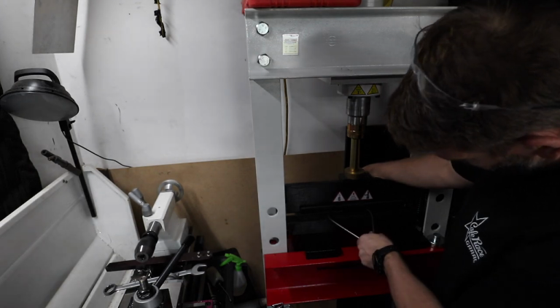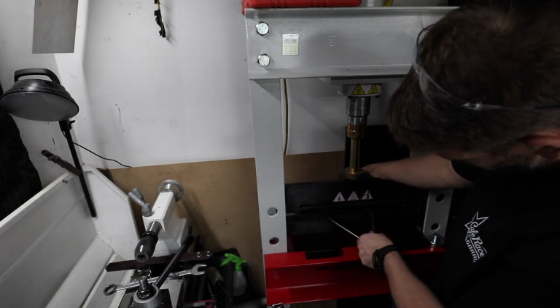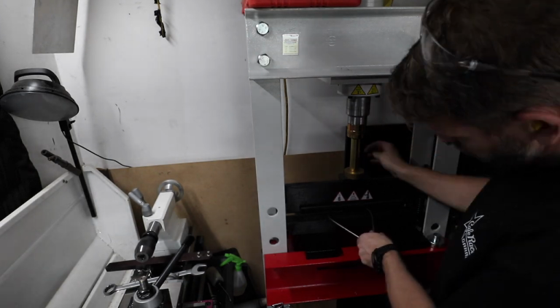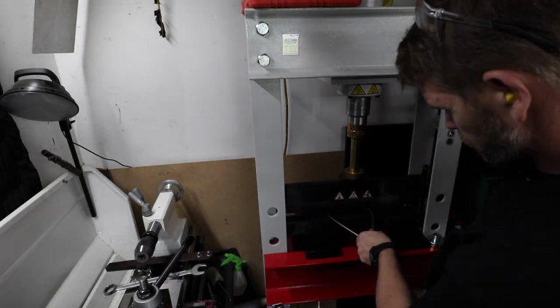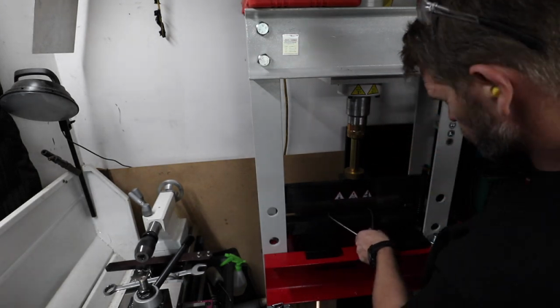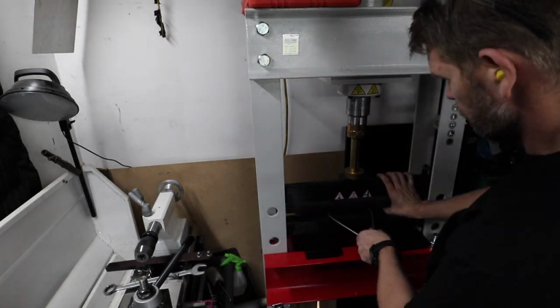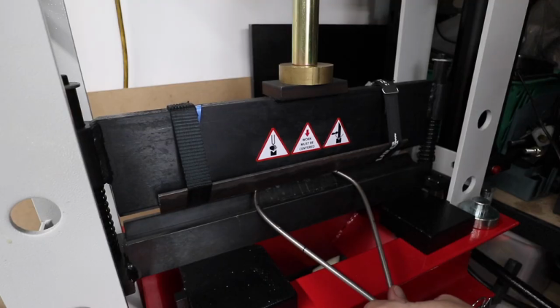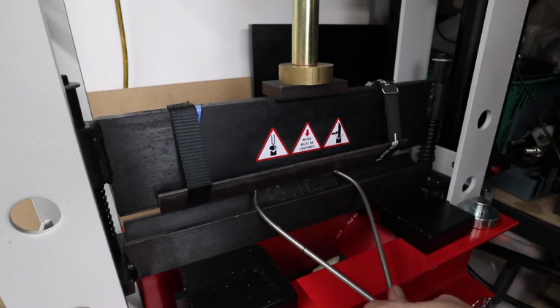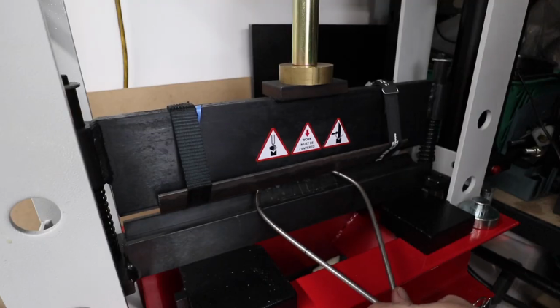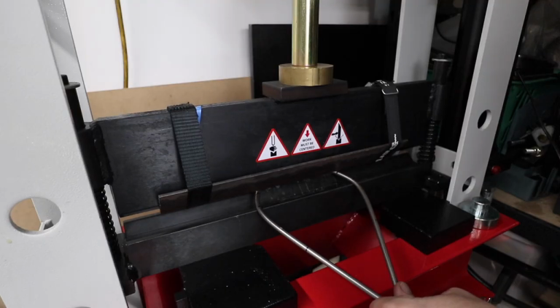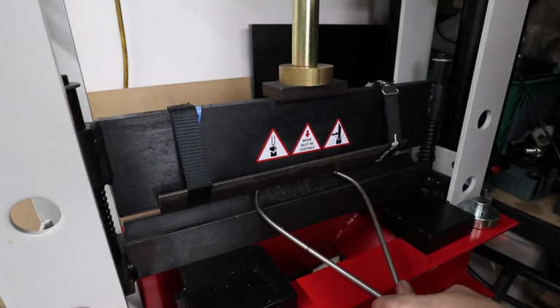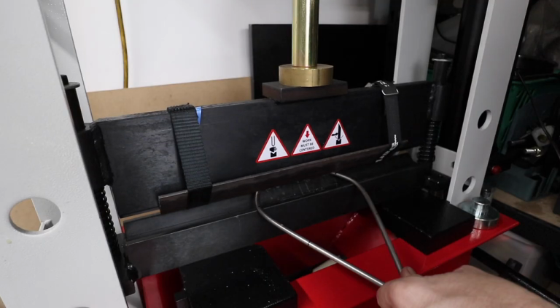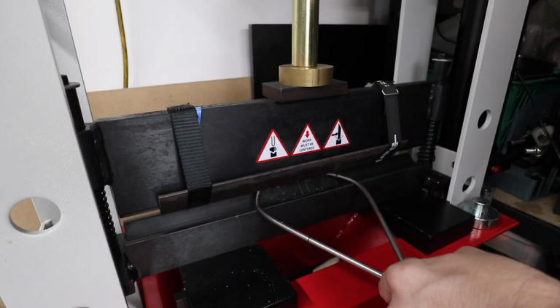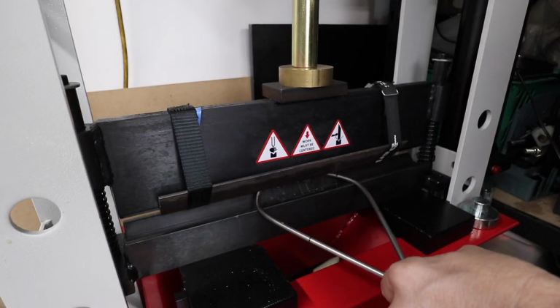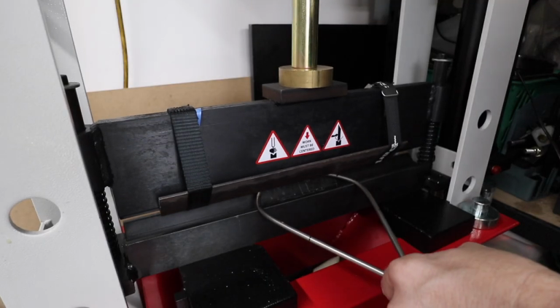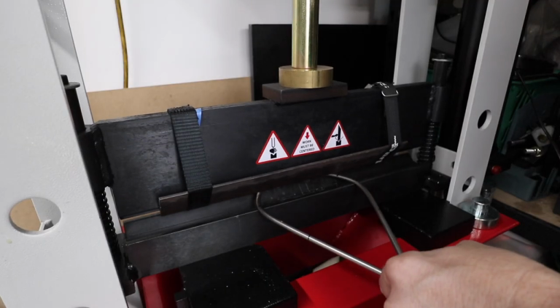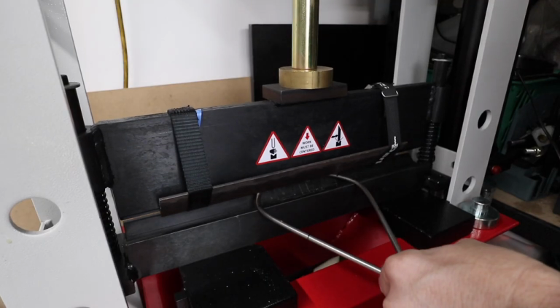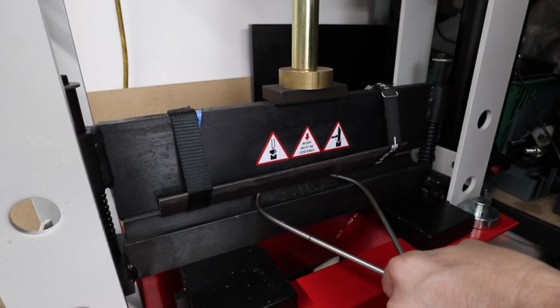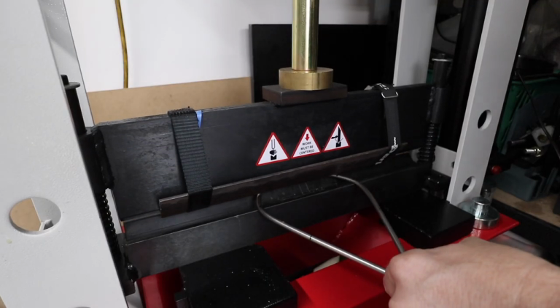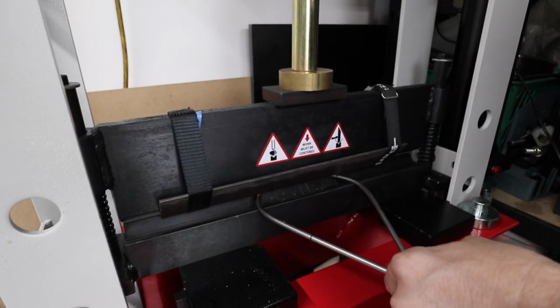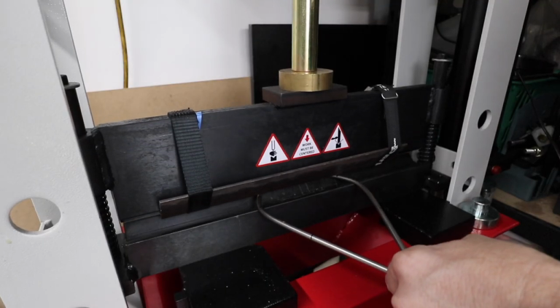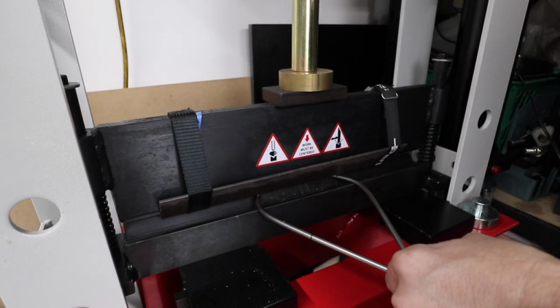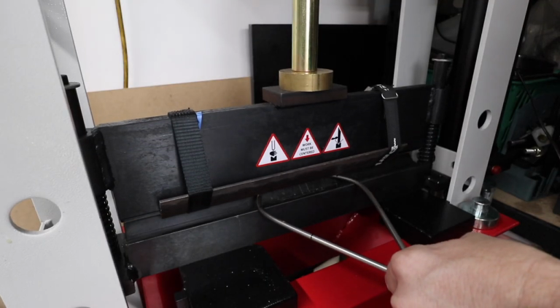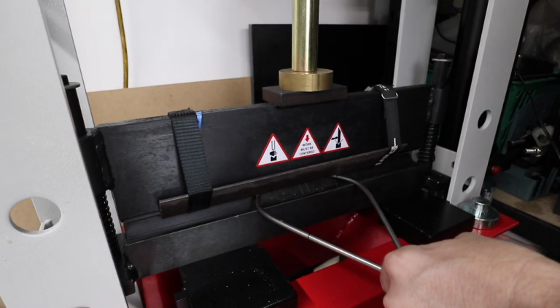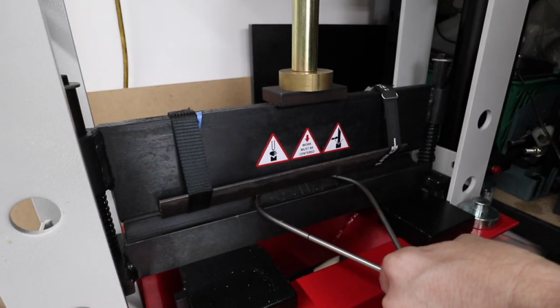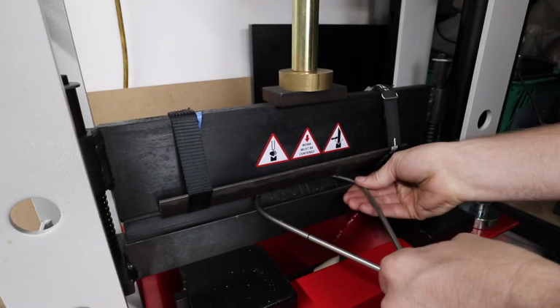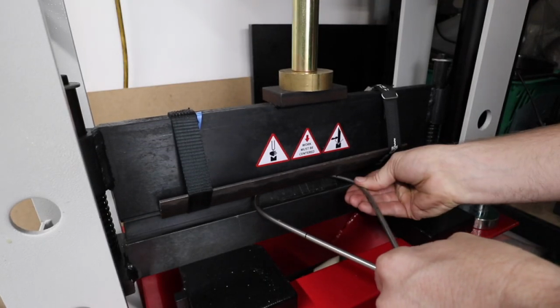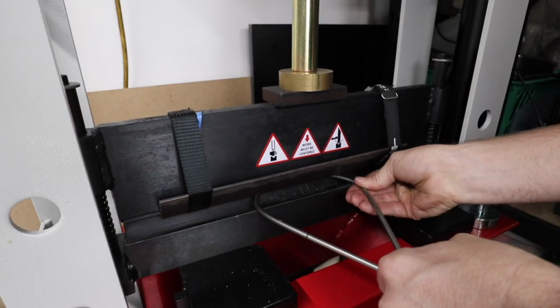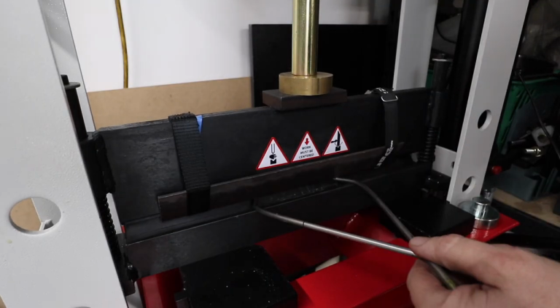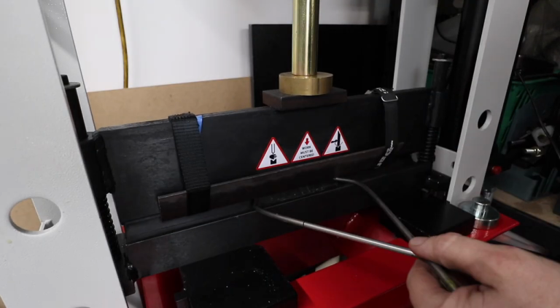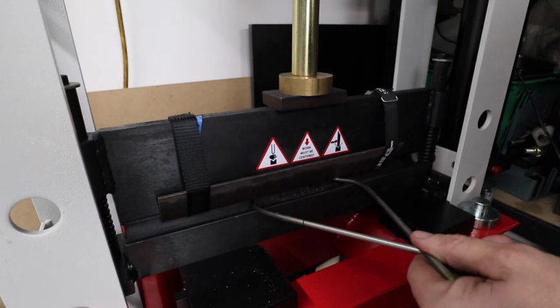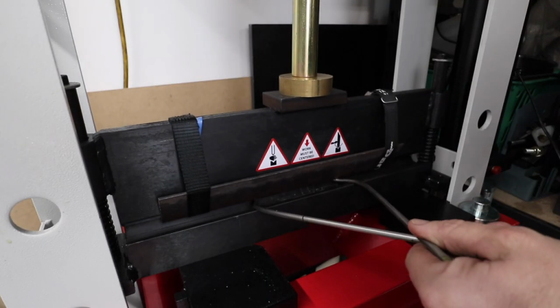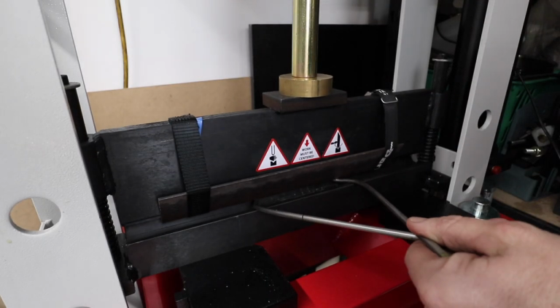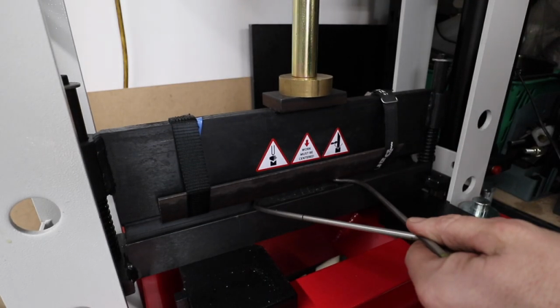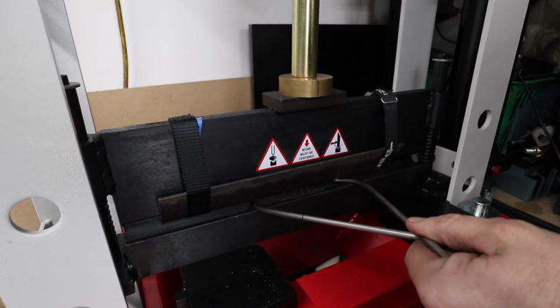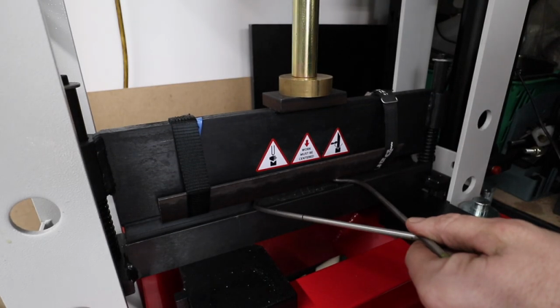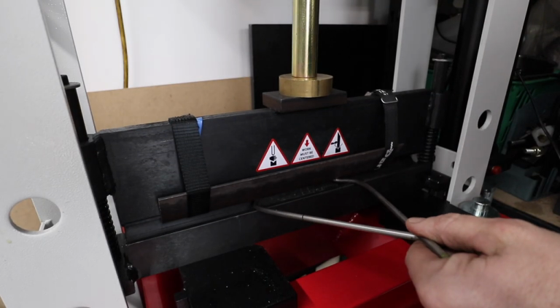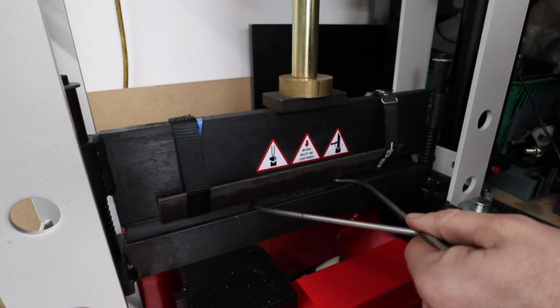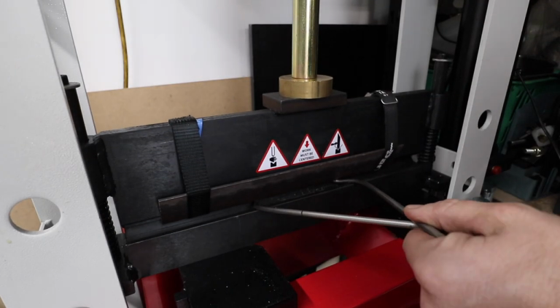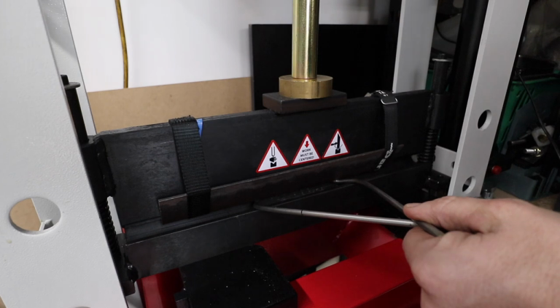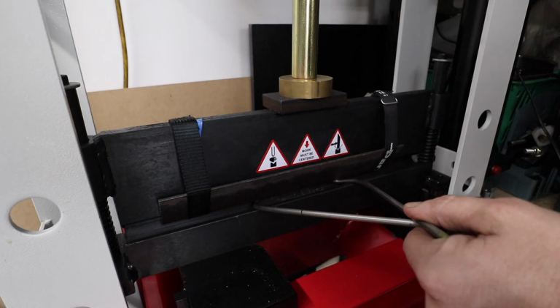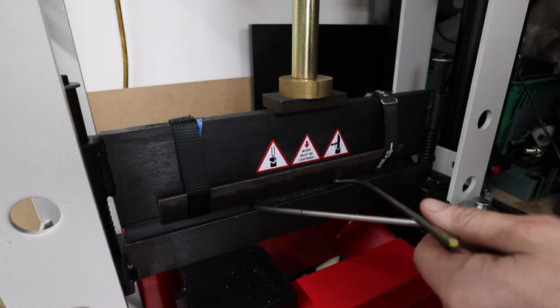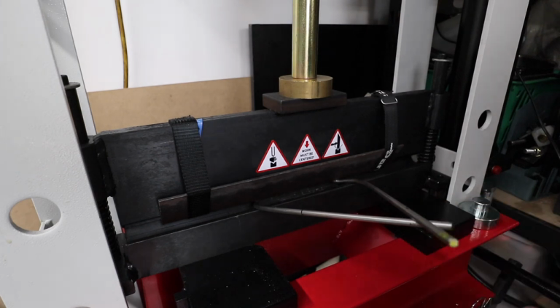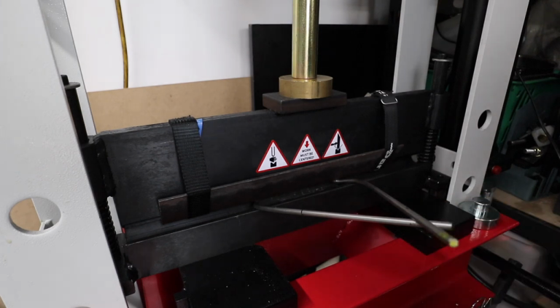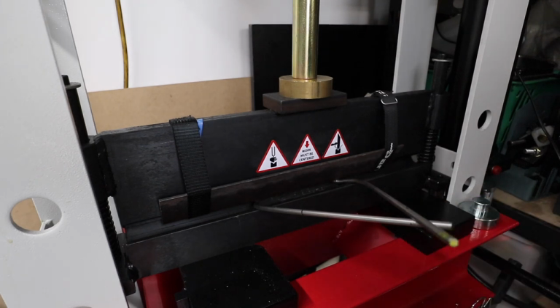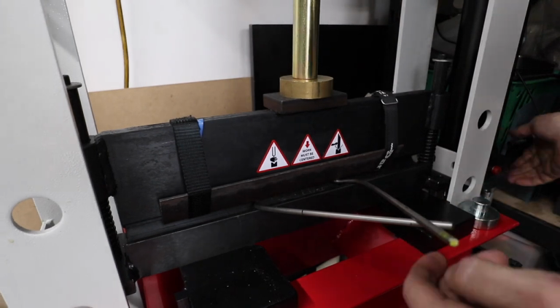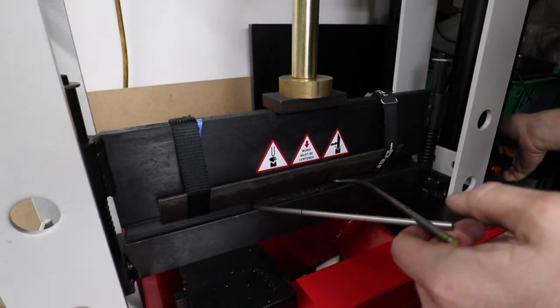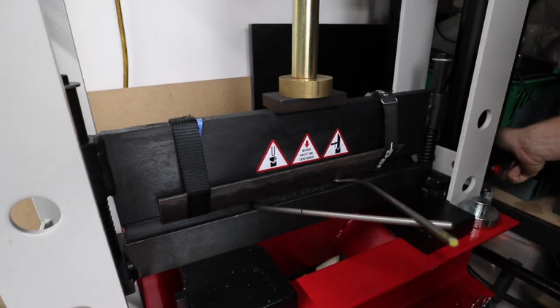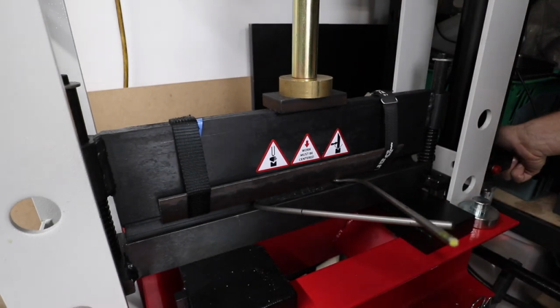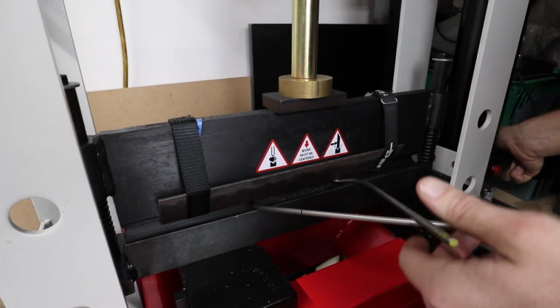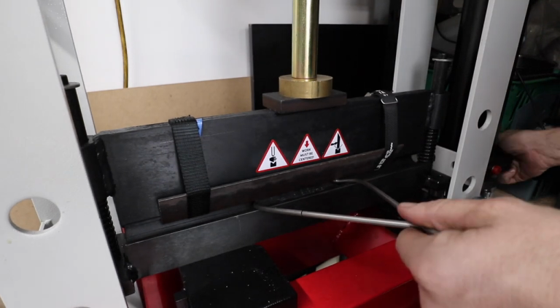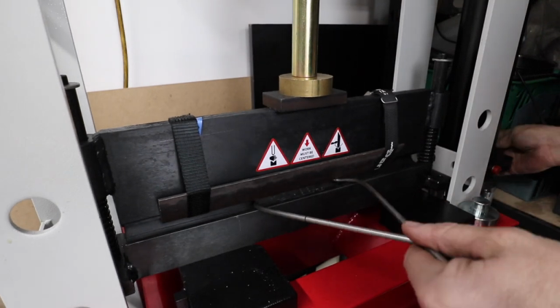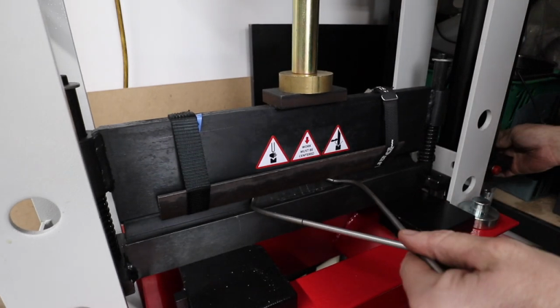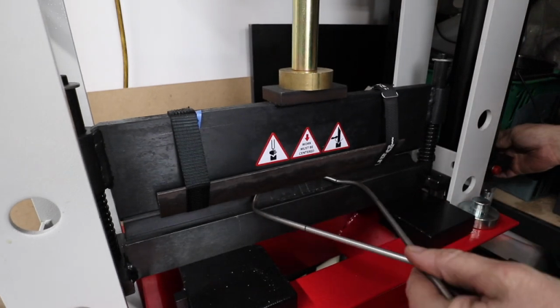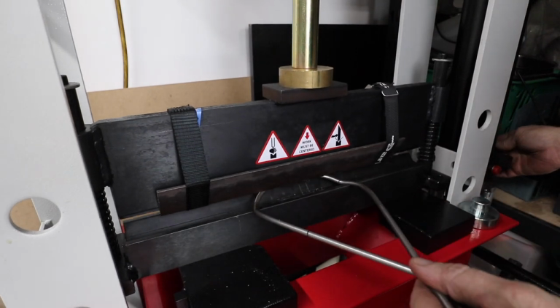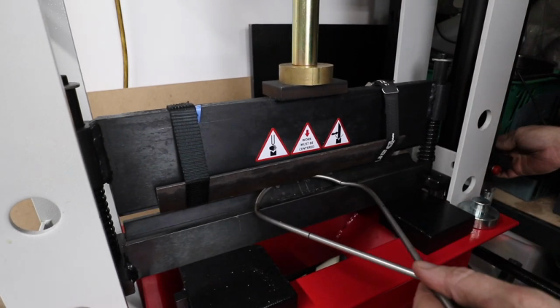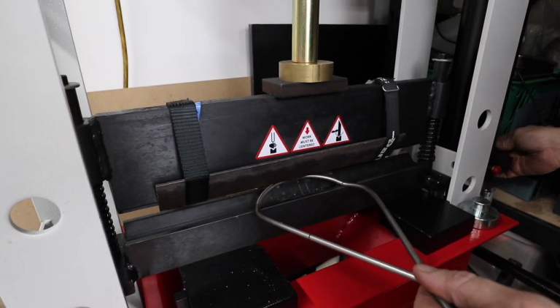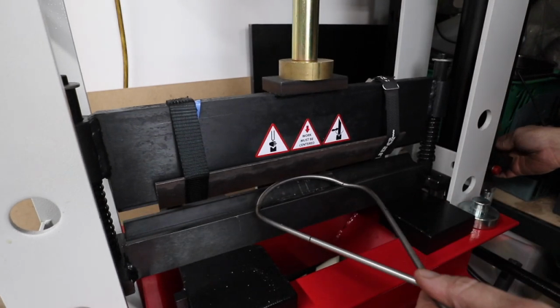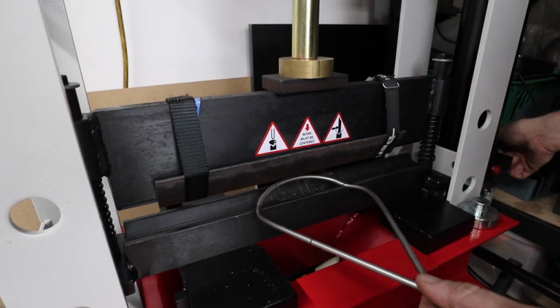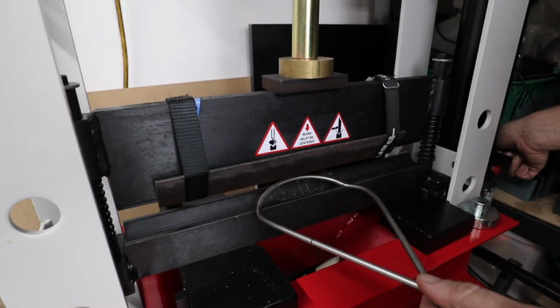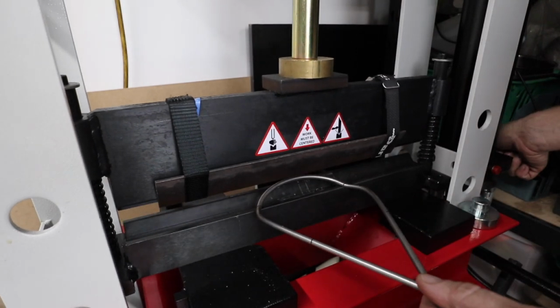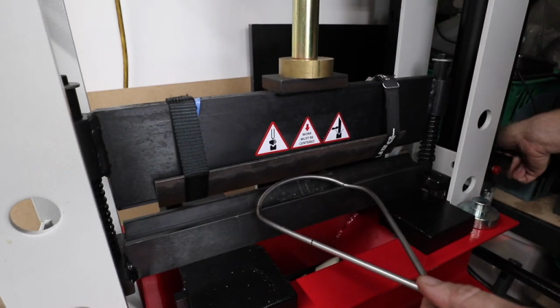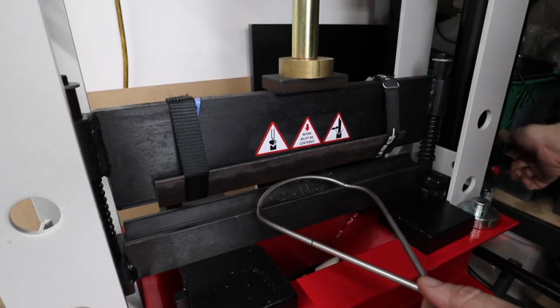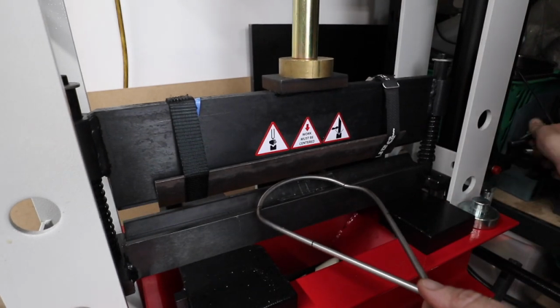If you're into building motorcycles, a hydraulic press is something that's going to come in handy quite often. But if you don't have one, you can simply bend this round bar over the edge of a bench or in a vice.